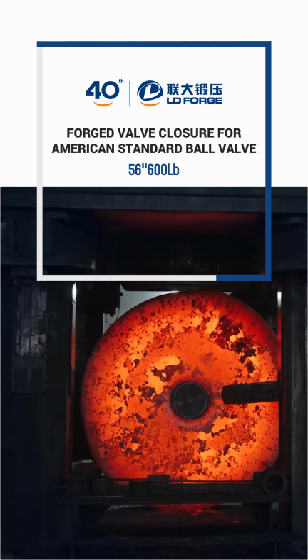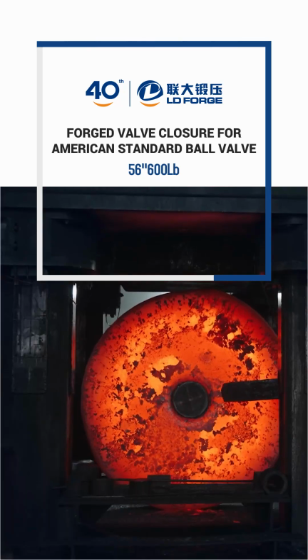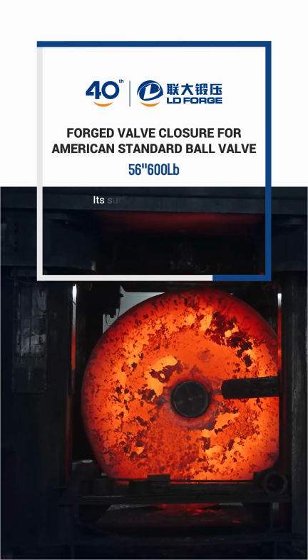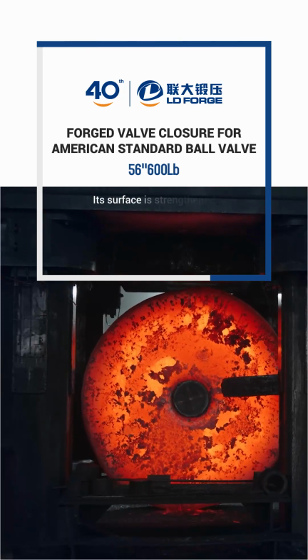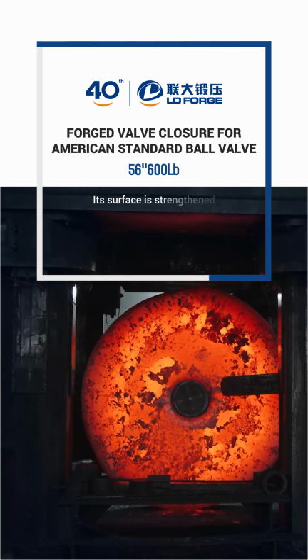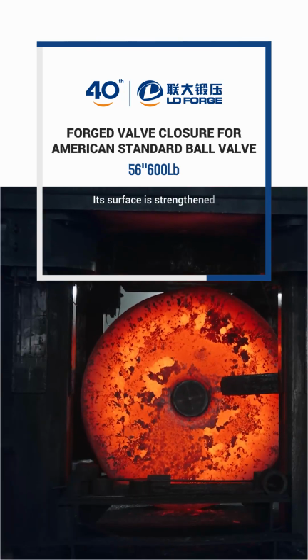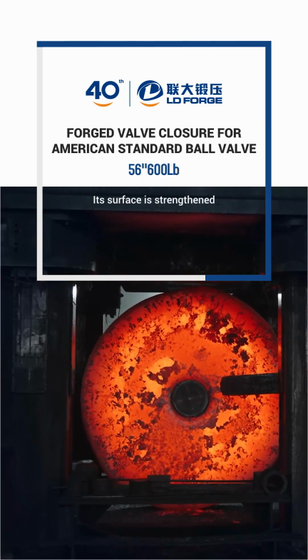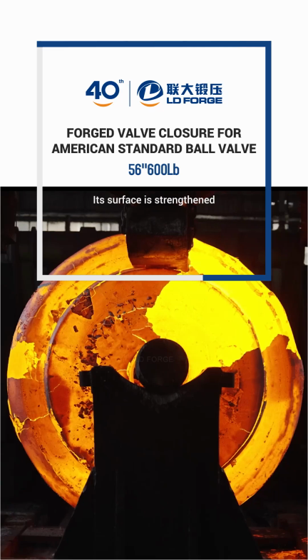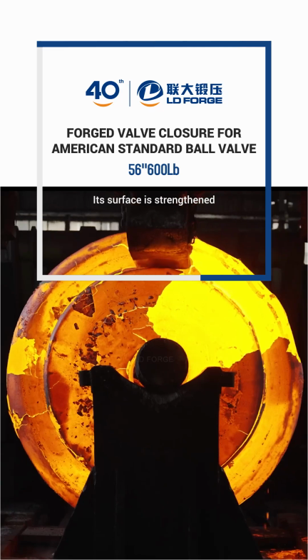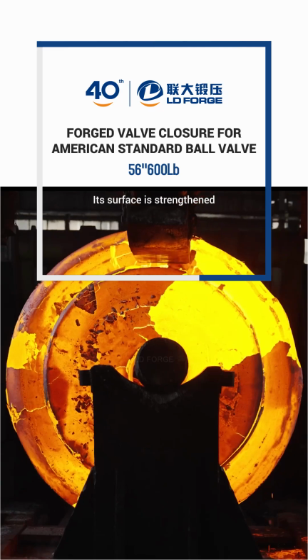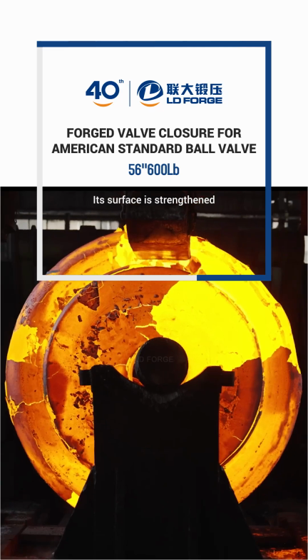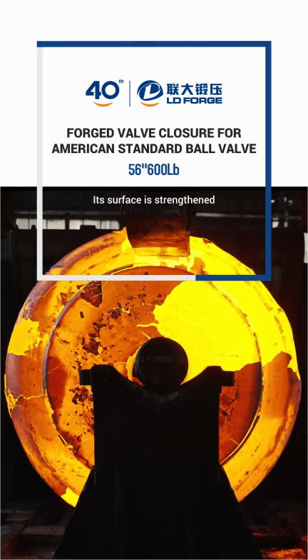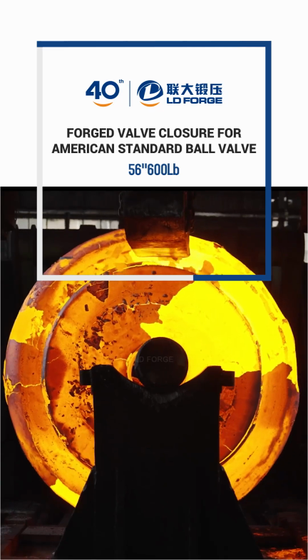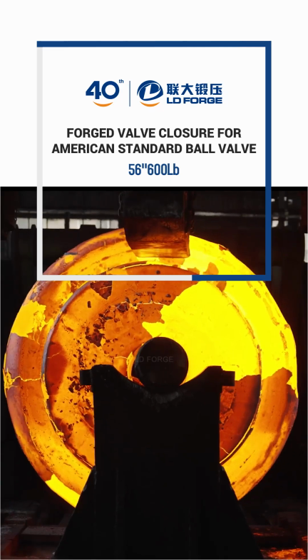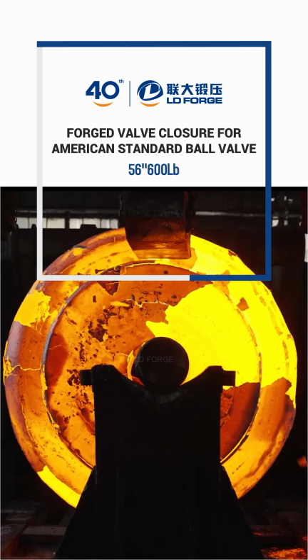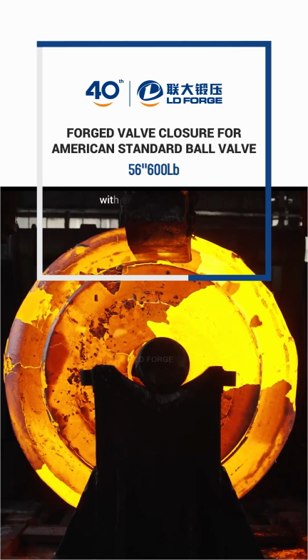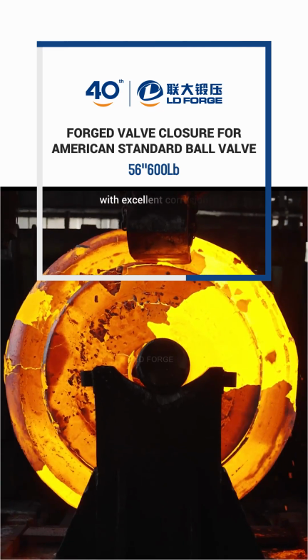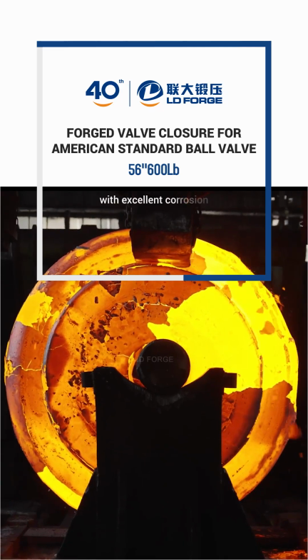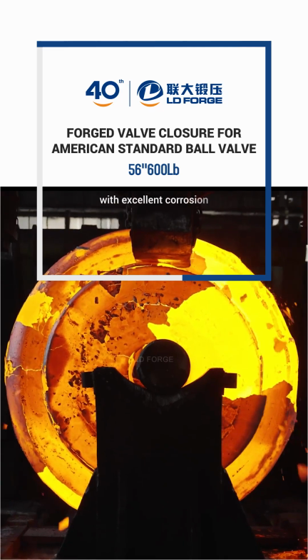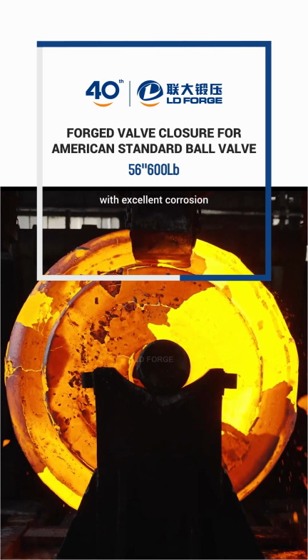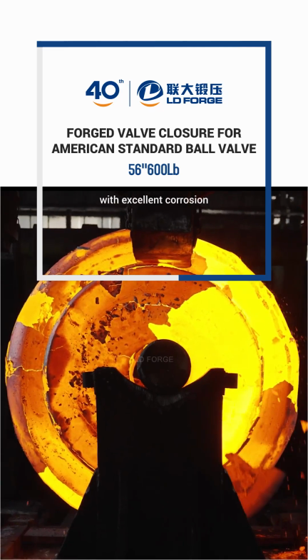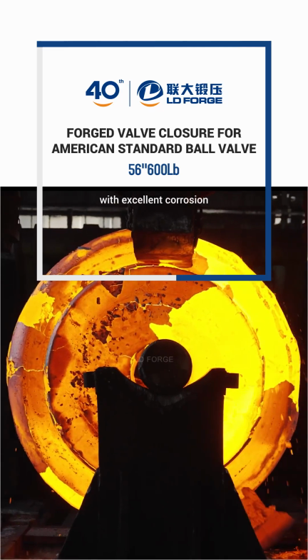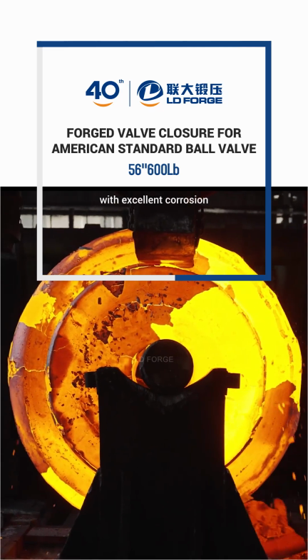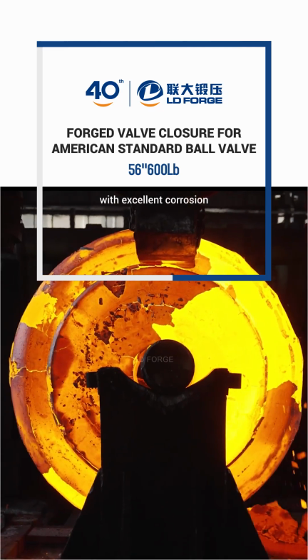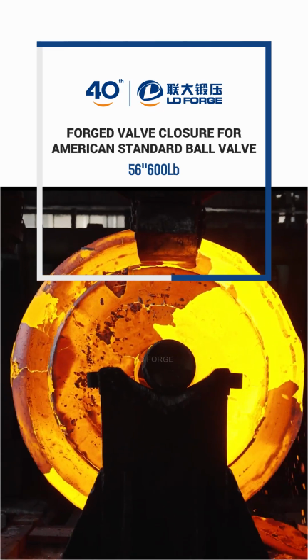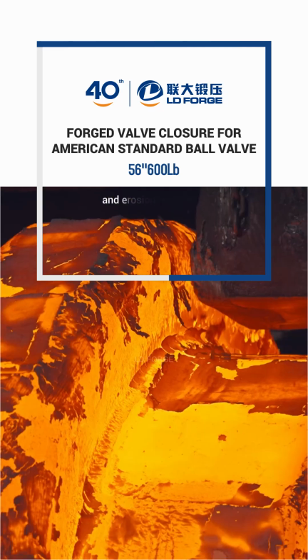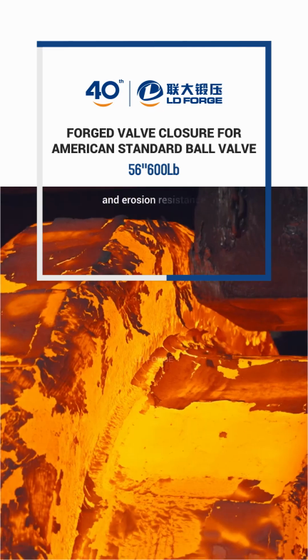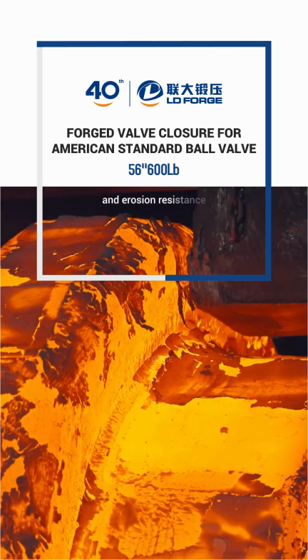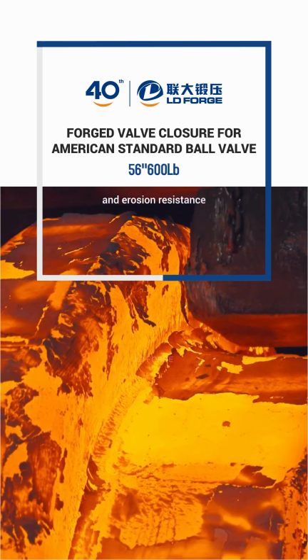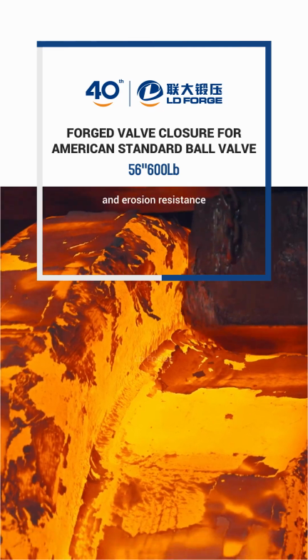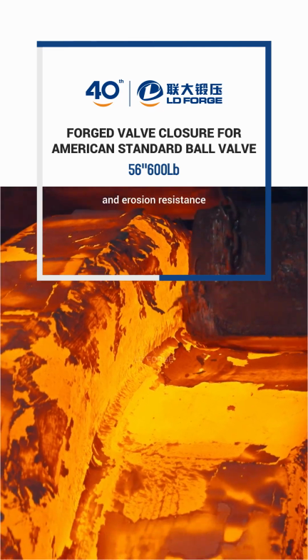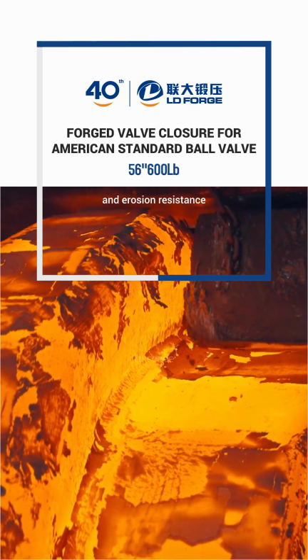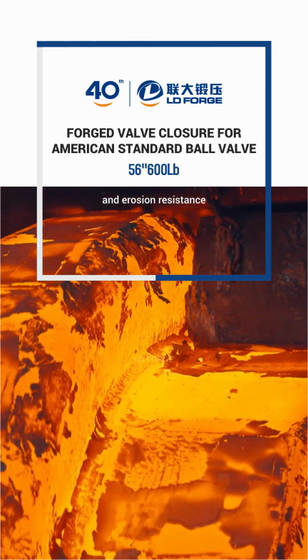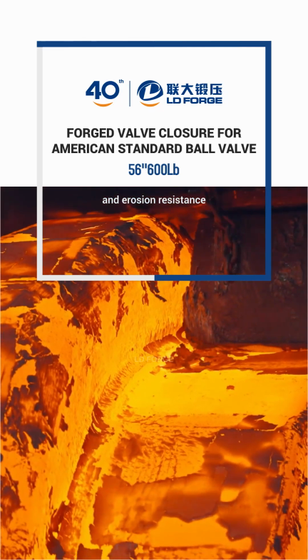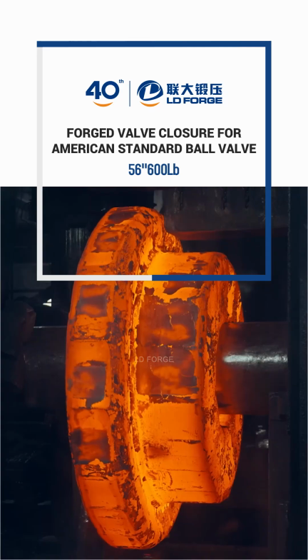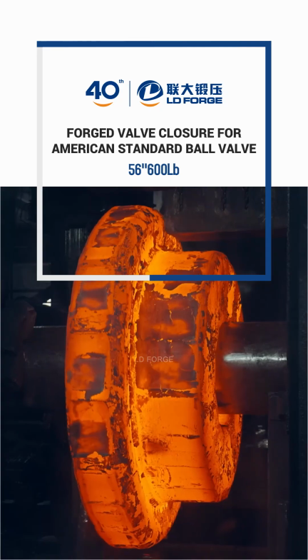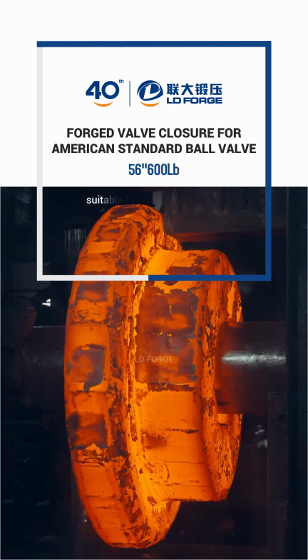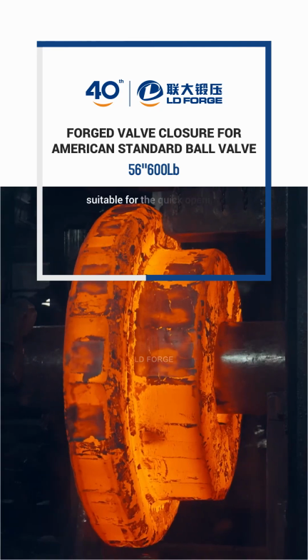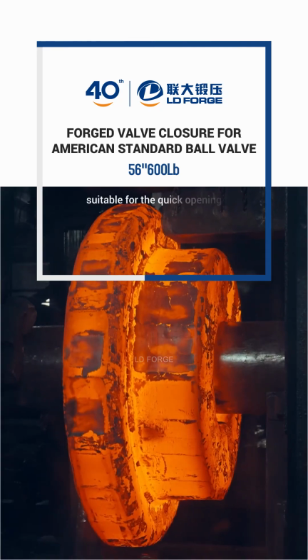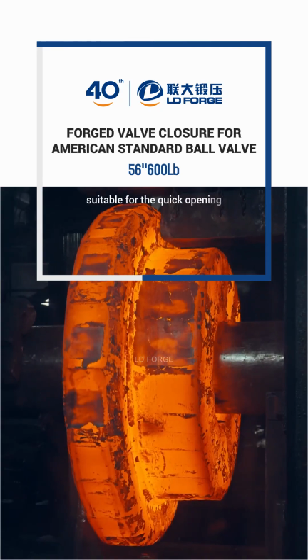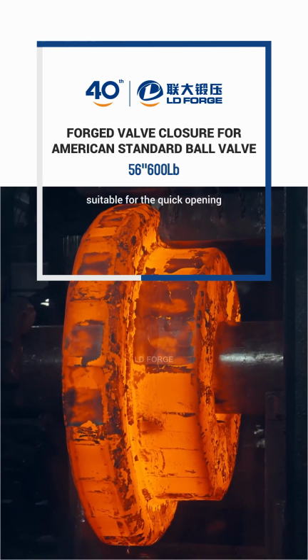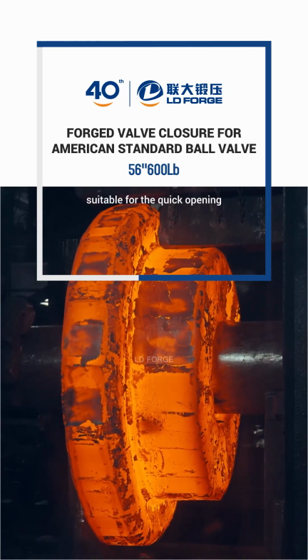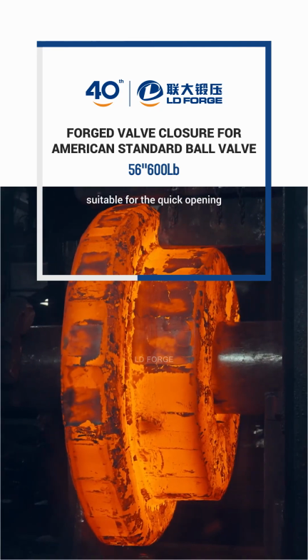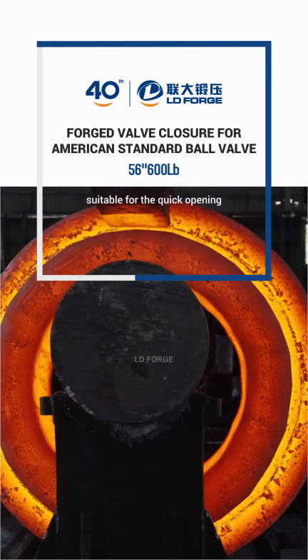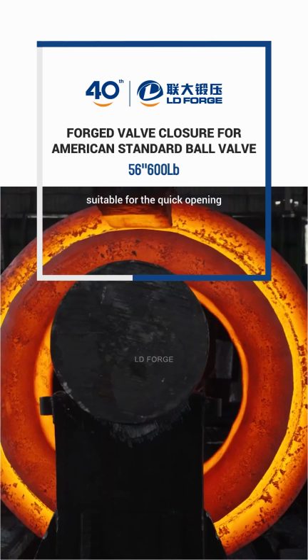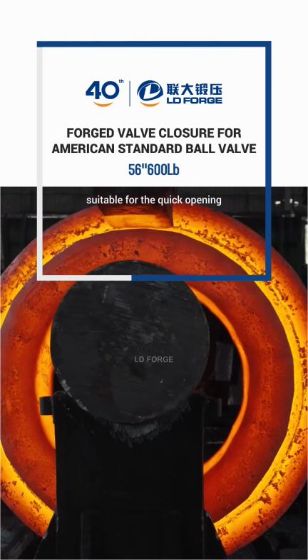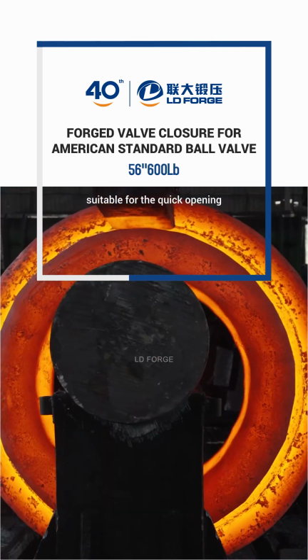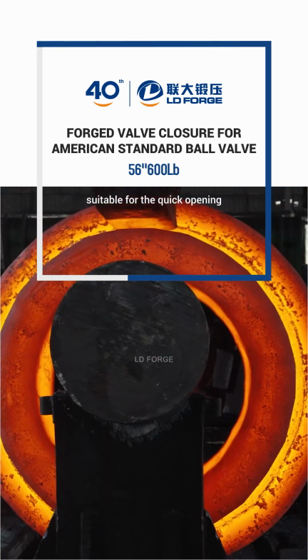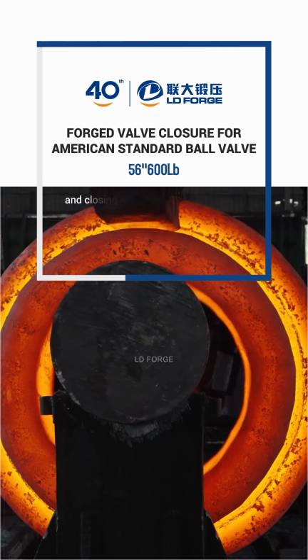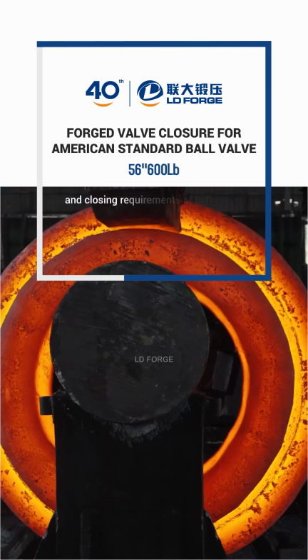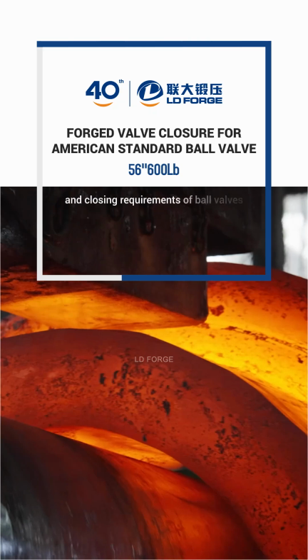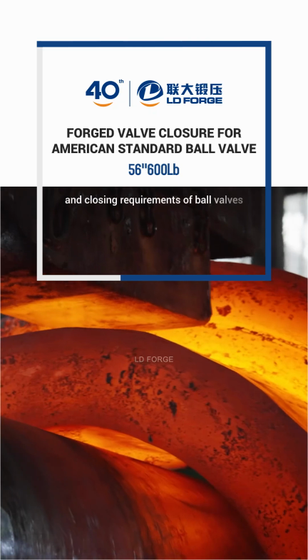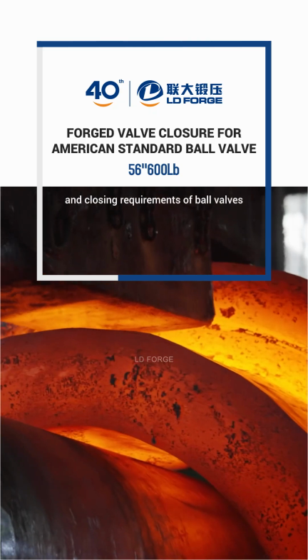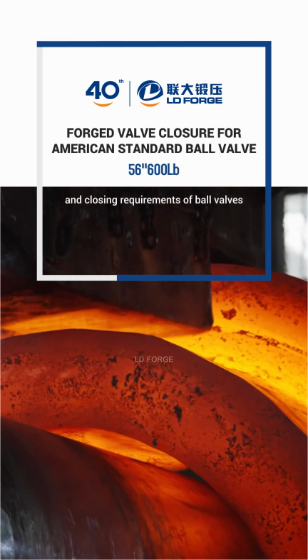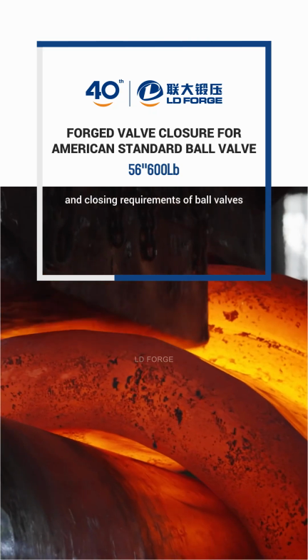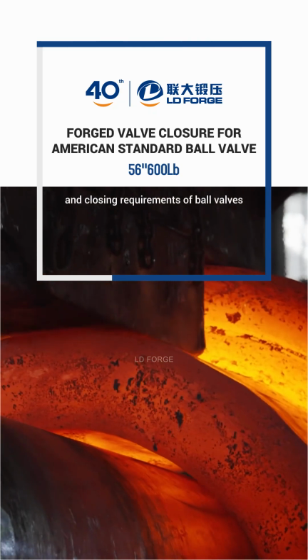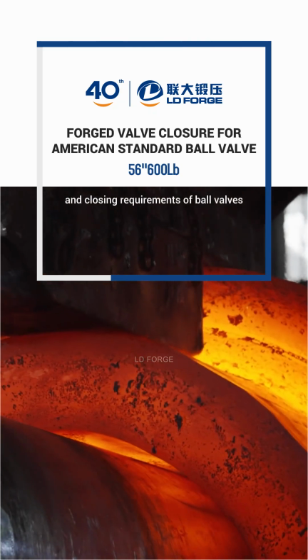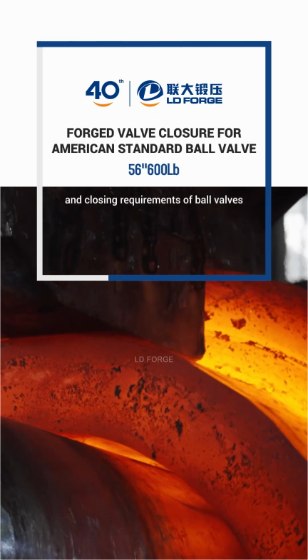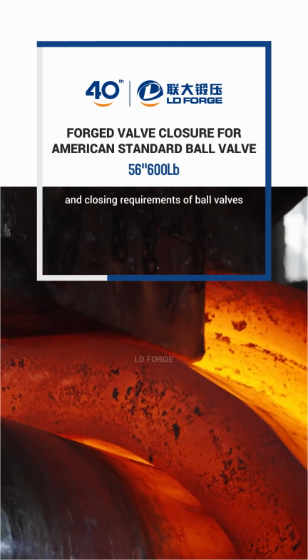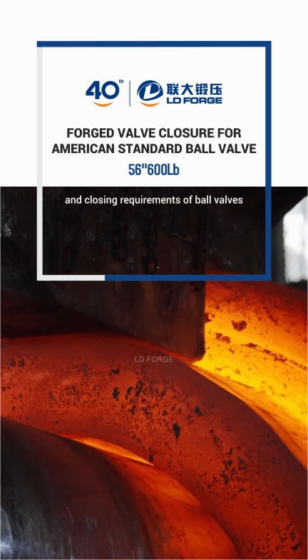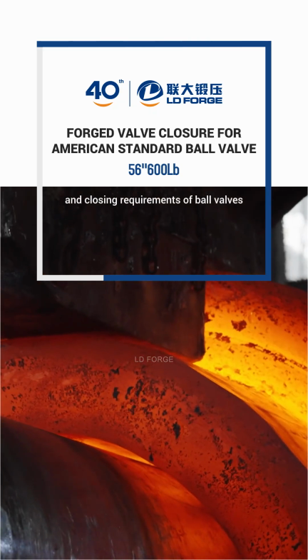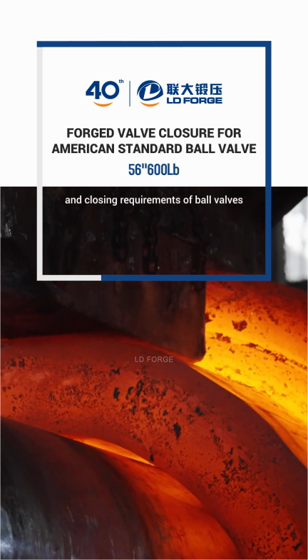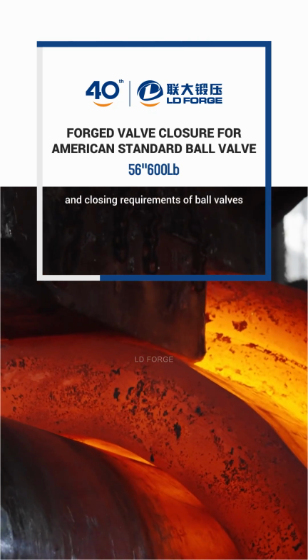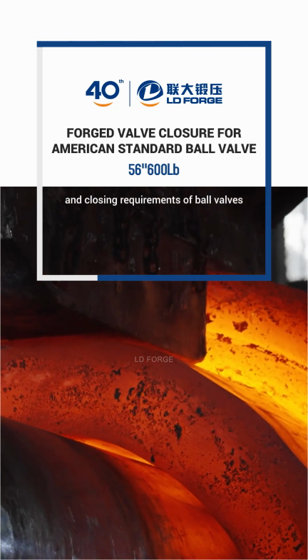Its surface is strengthened with excellent corrosion and erosion resistance, suitable for the quick opening and closing requirements of ball valves.